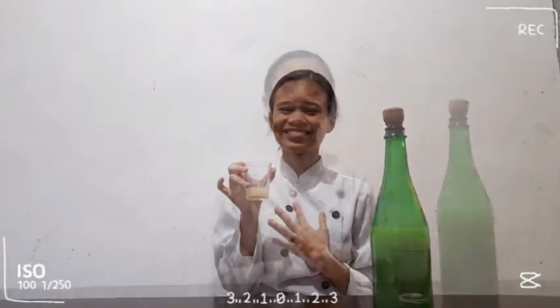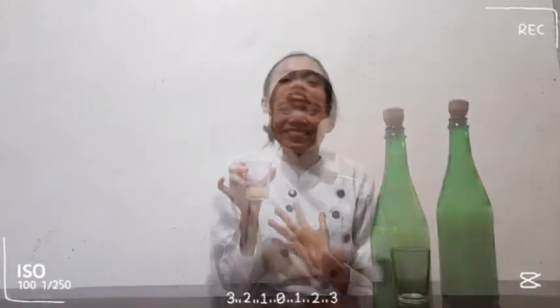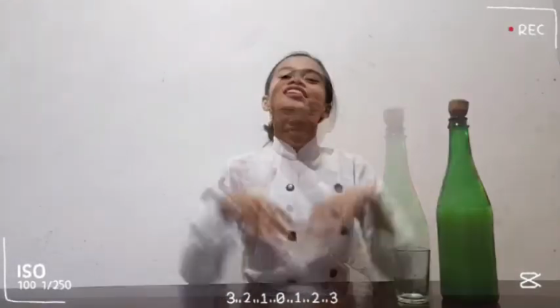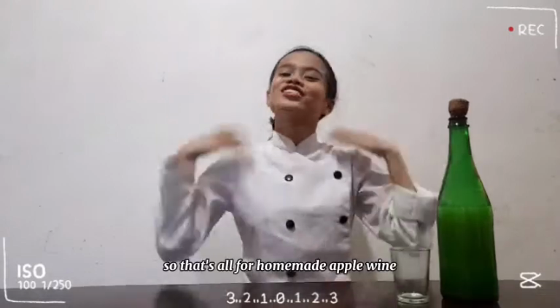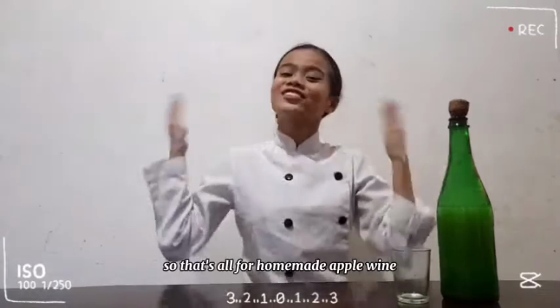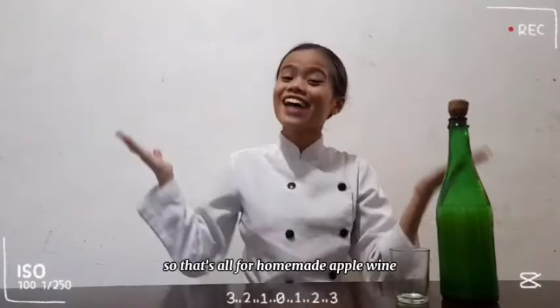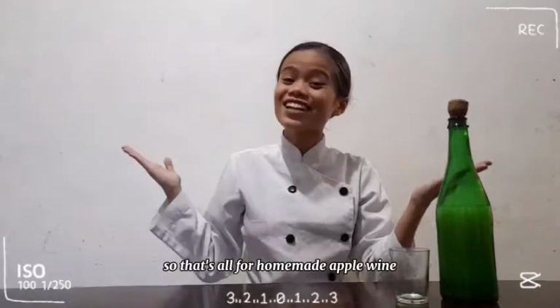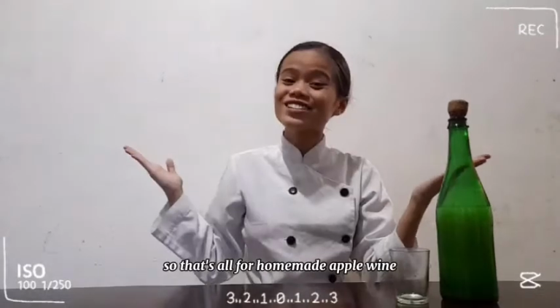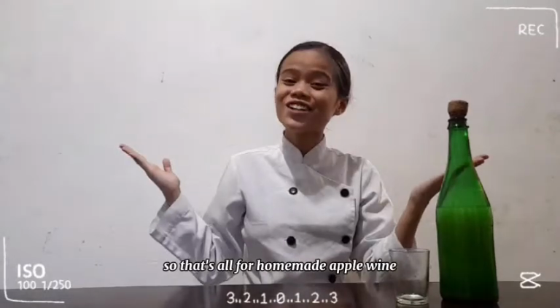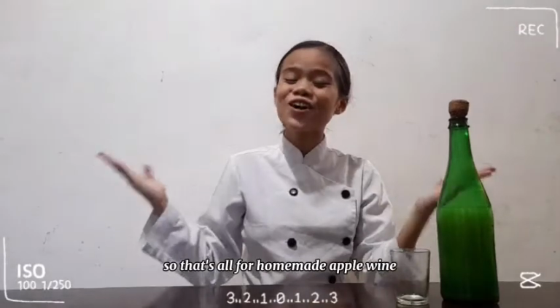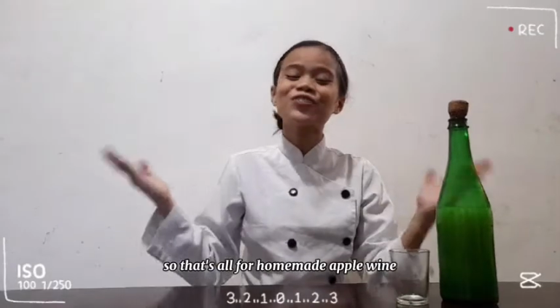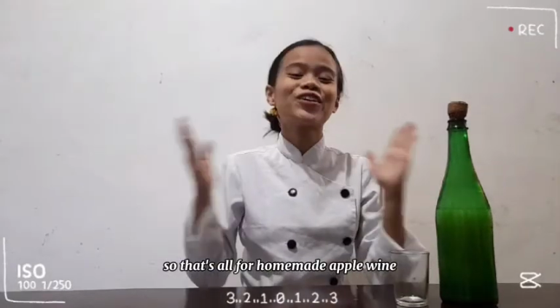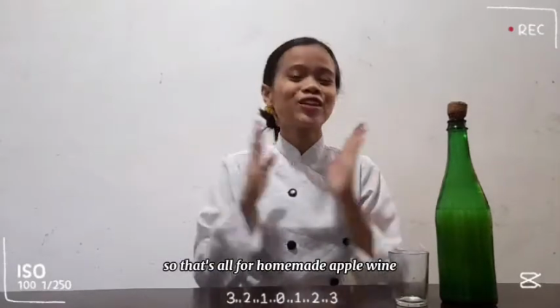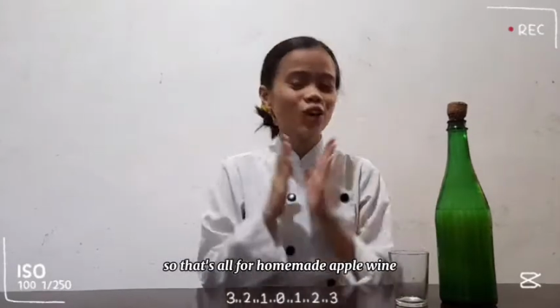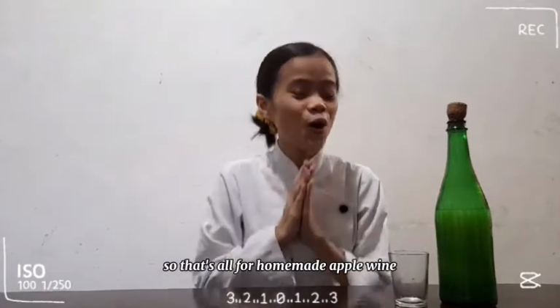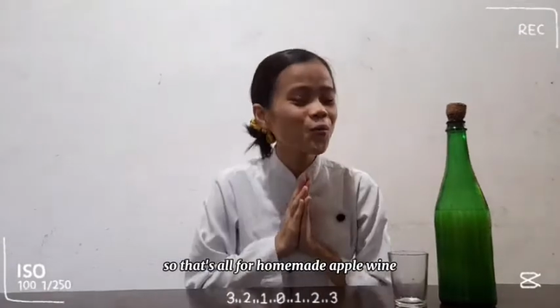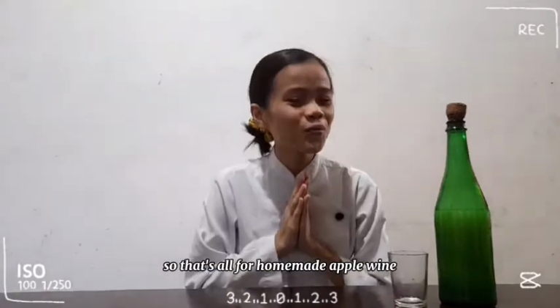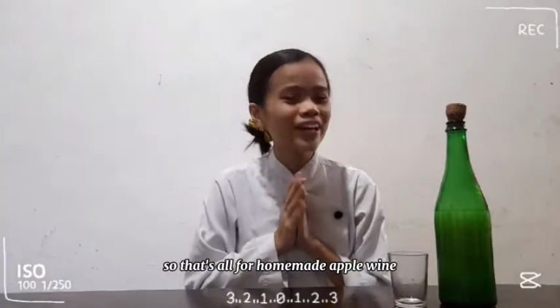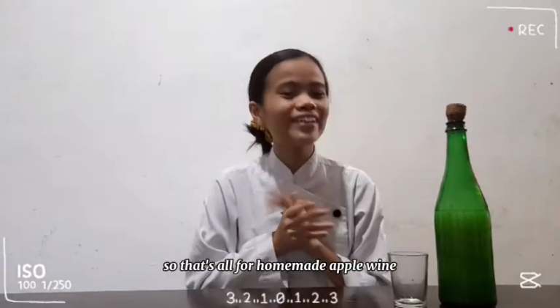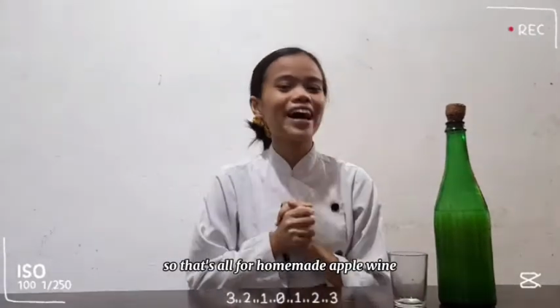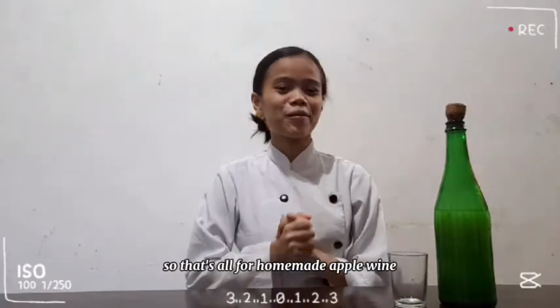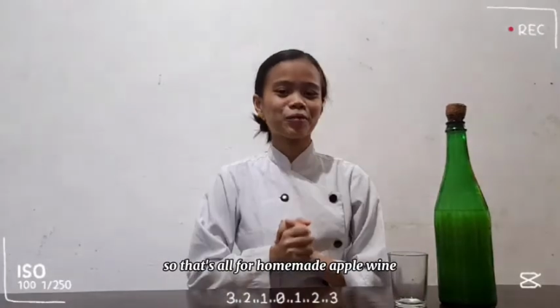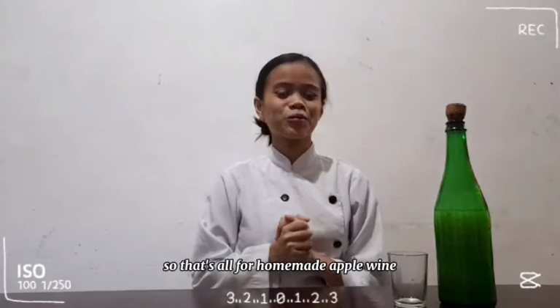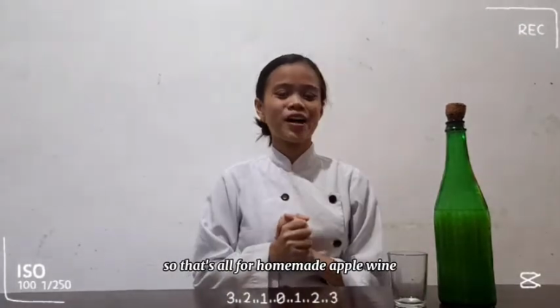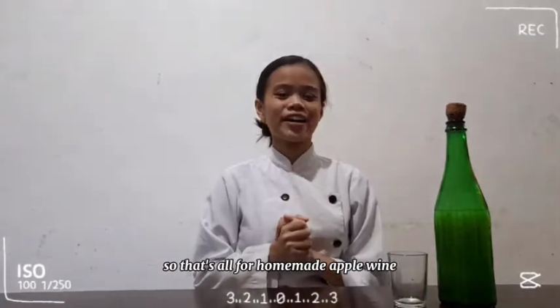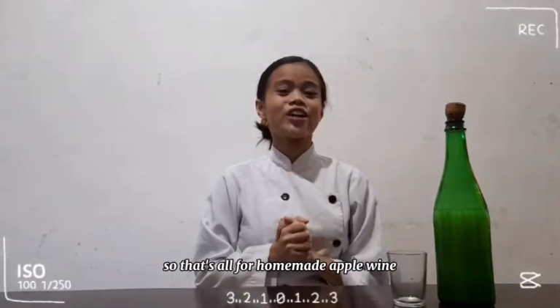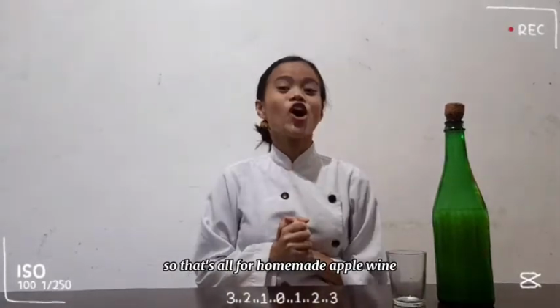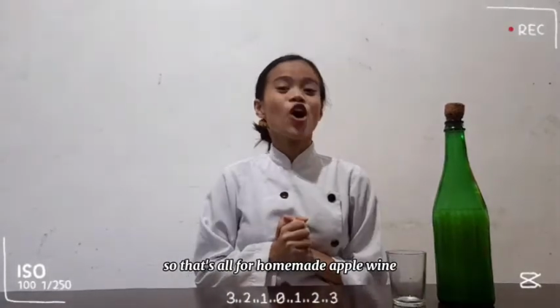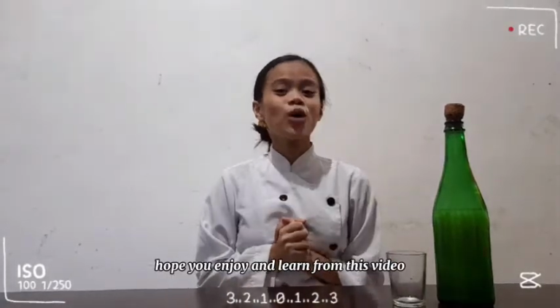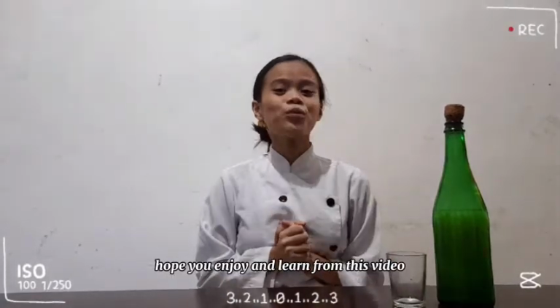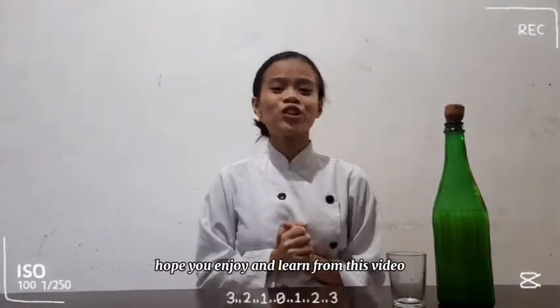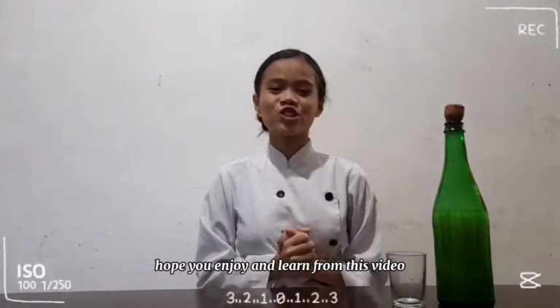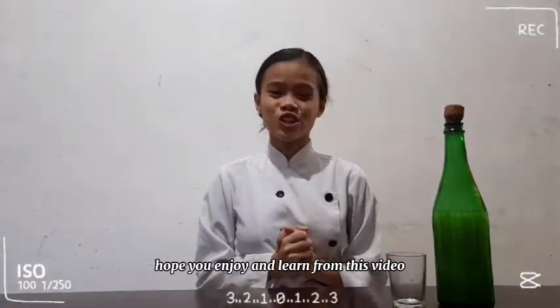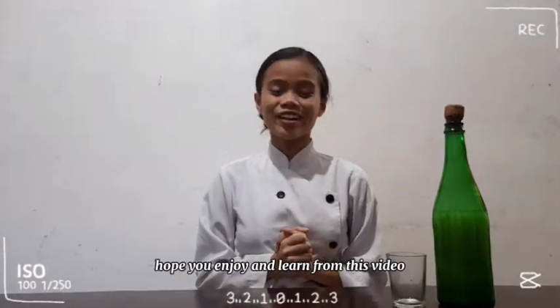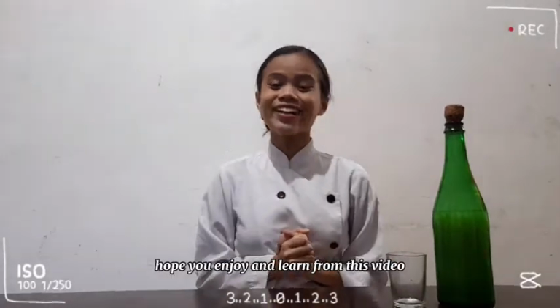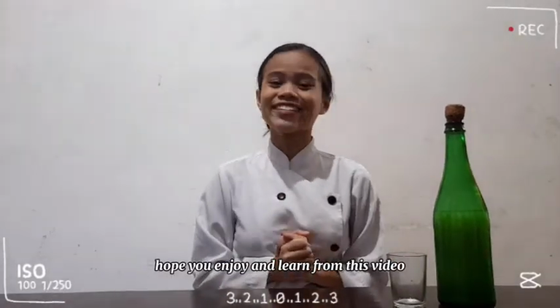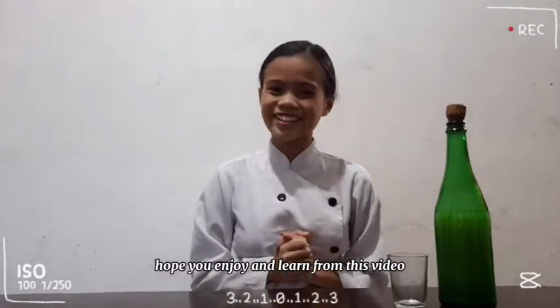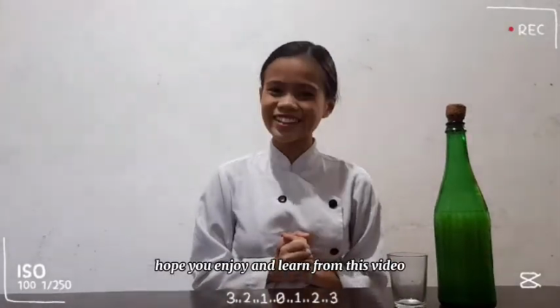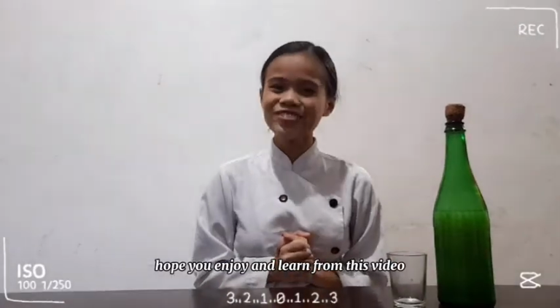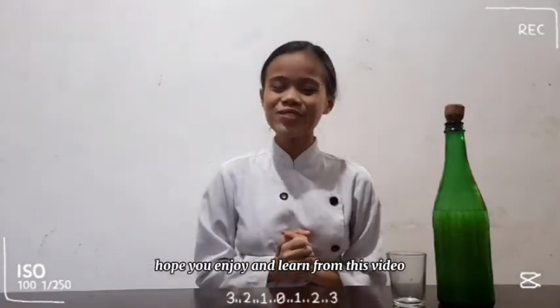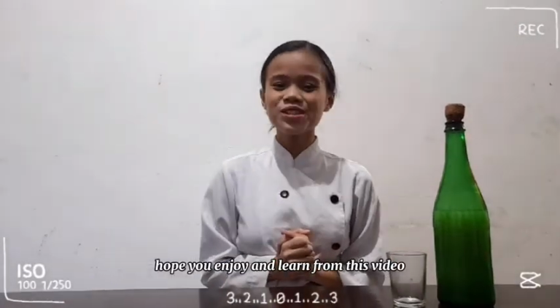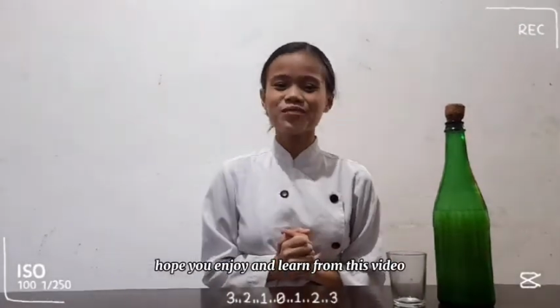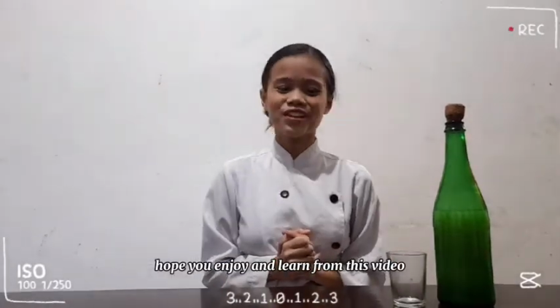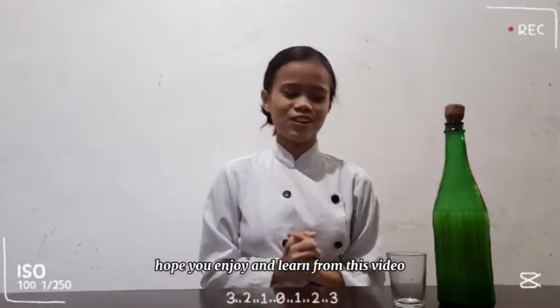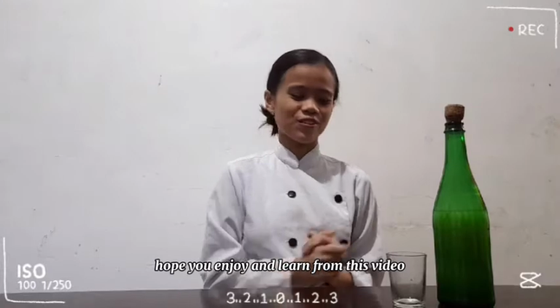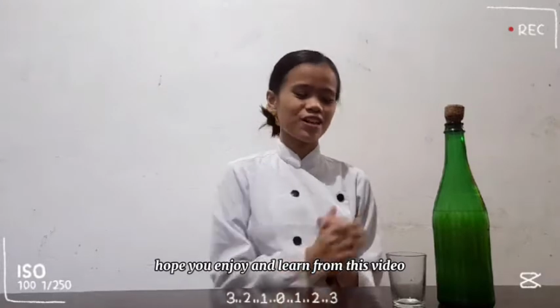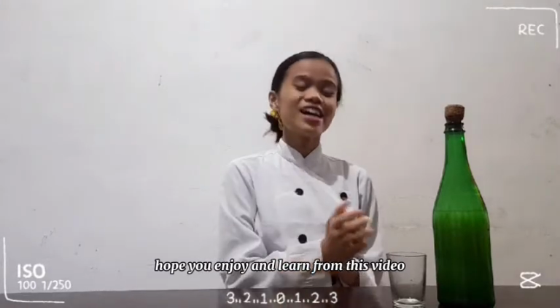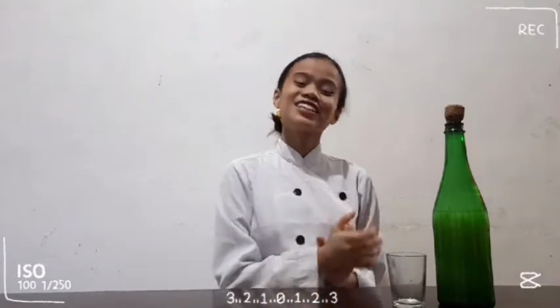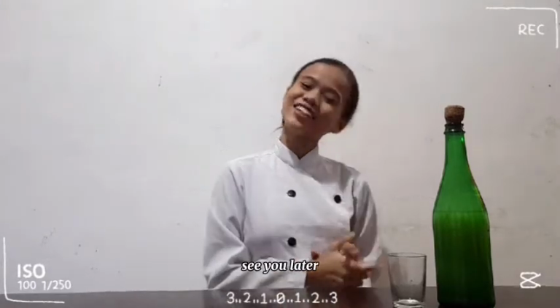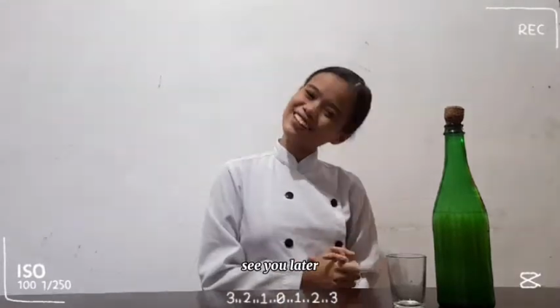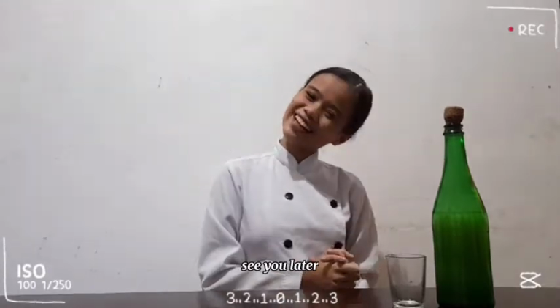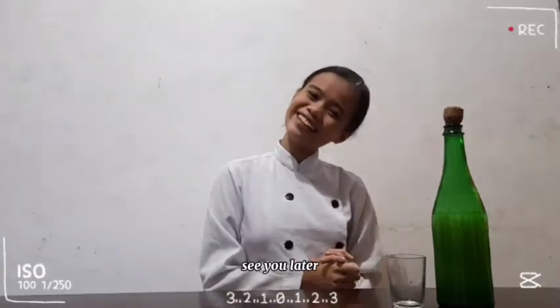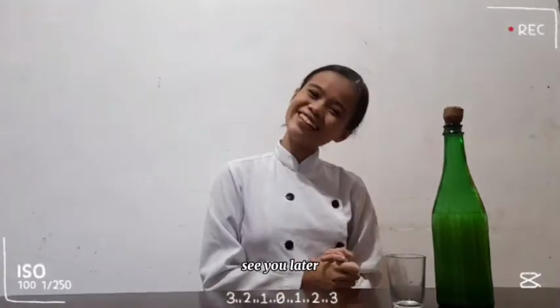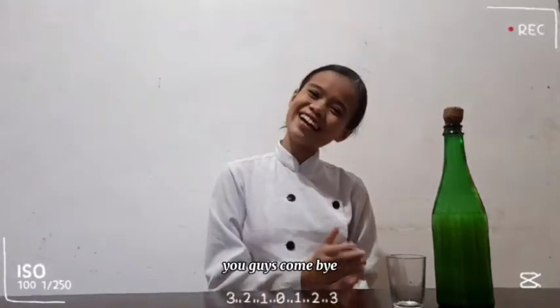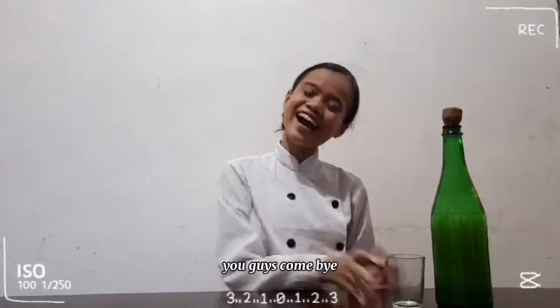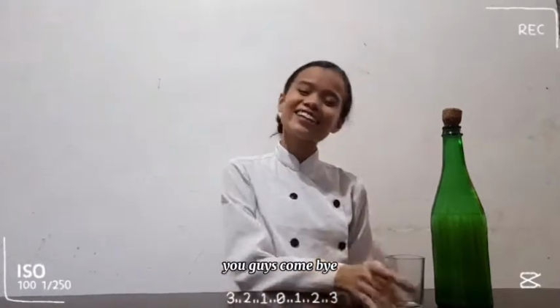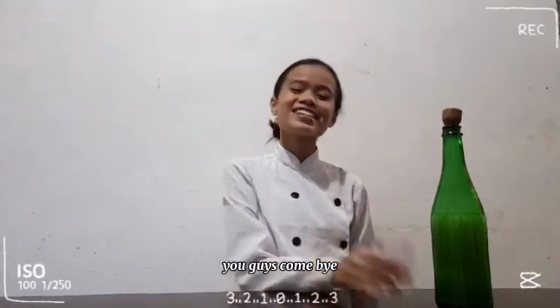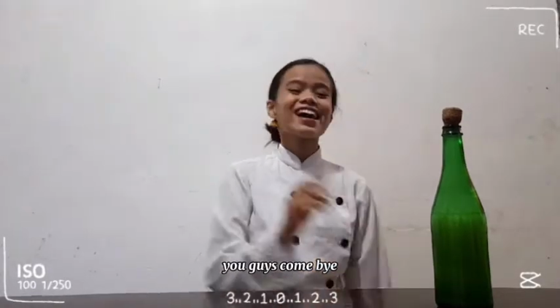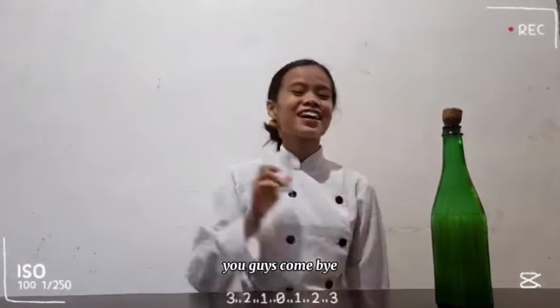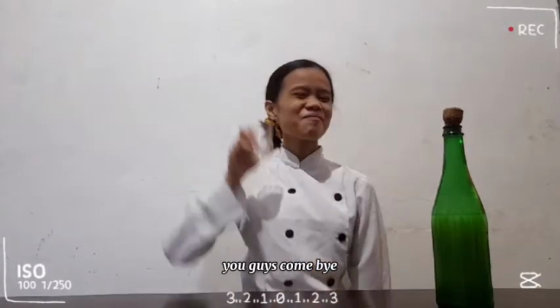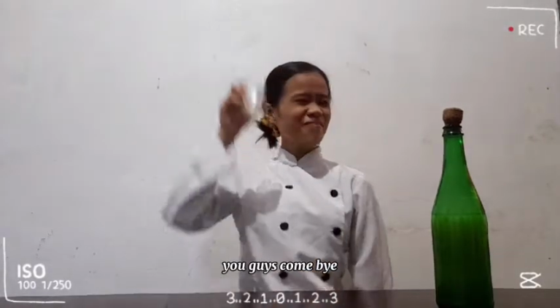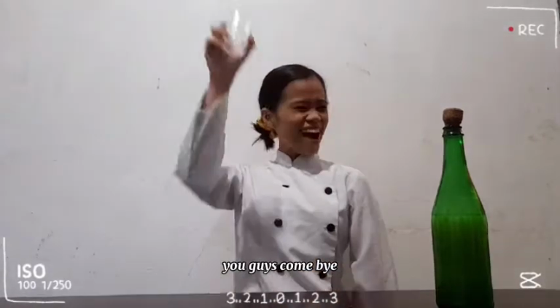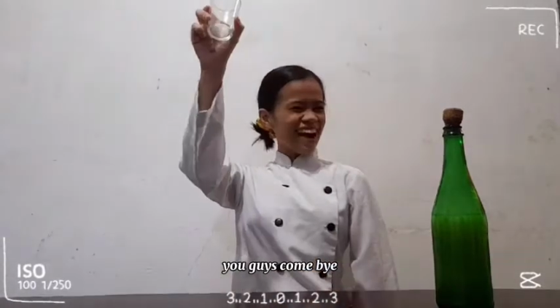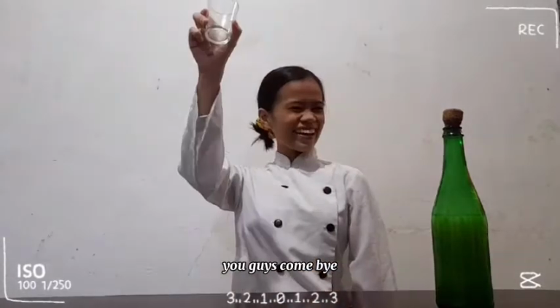So that's all for our homemade apple wine. Hope you enjoyed and learned from this video. See you later, you guys. Kampai!